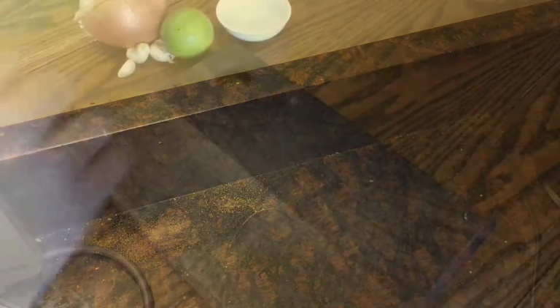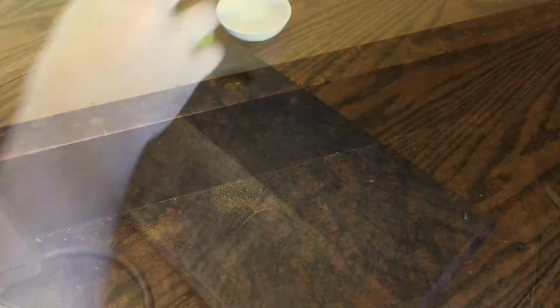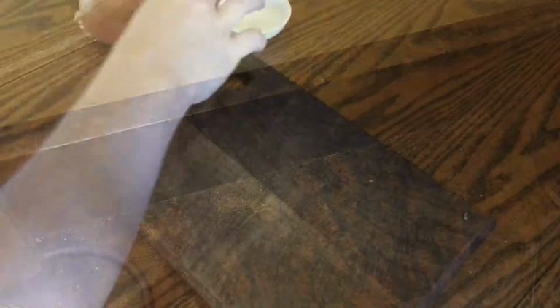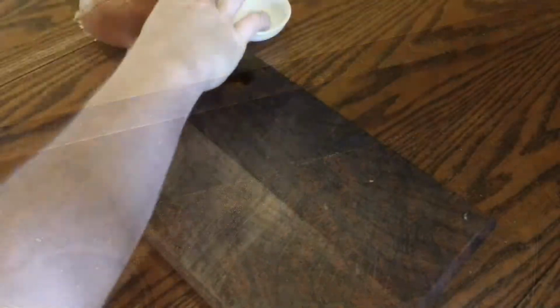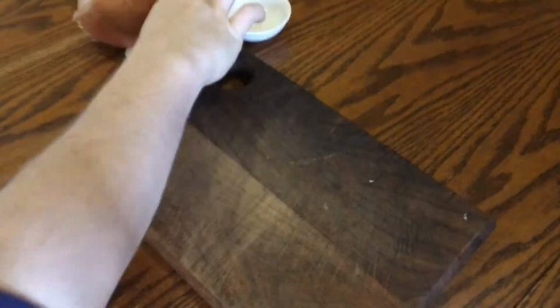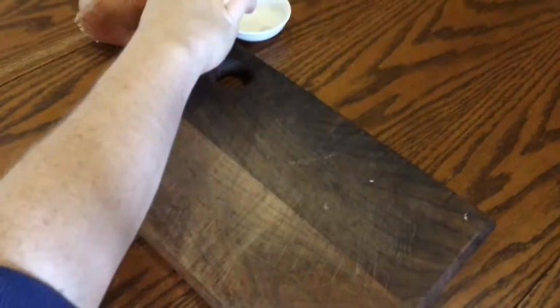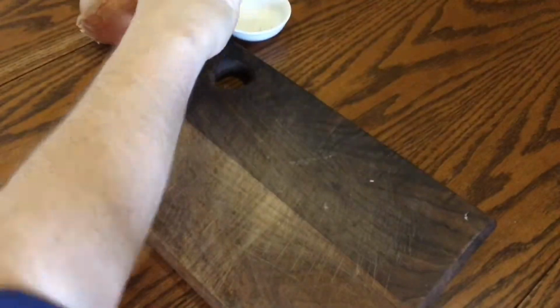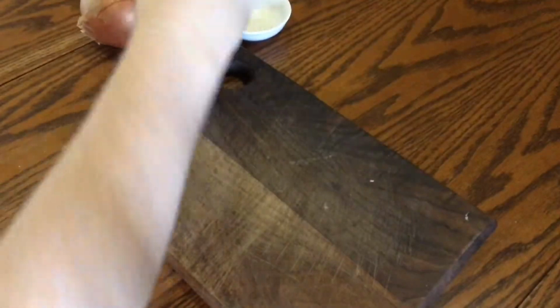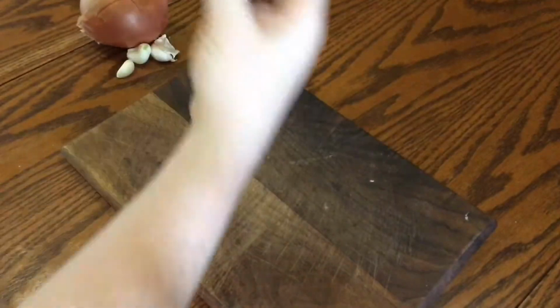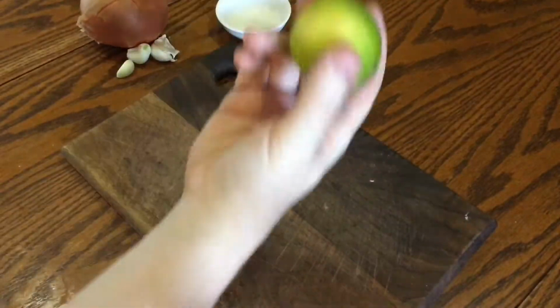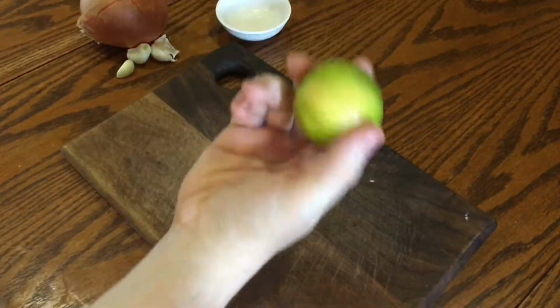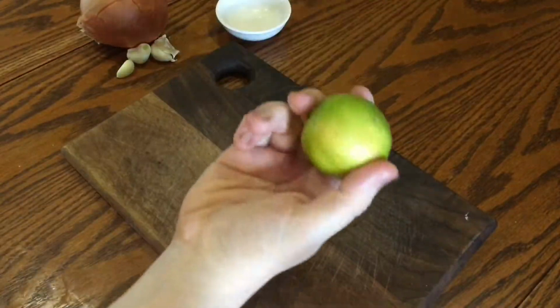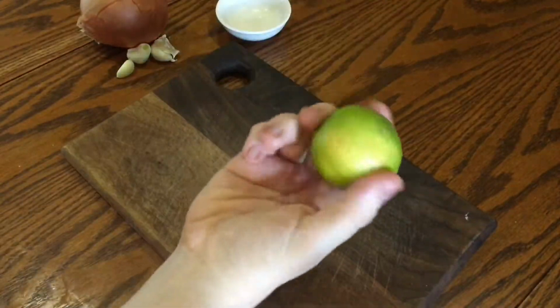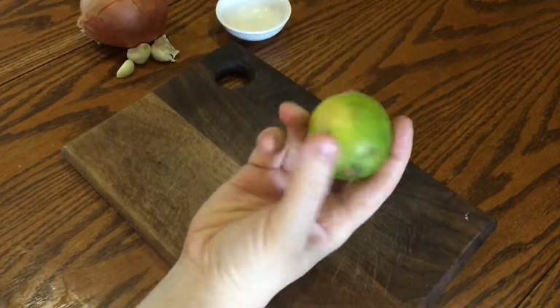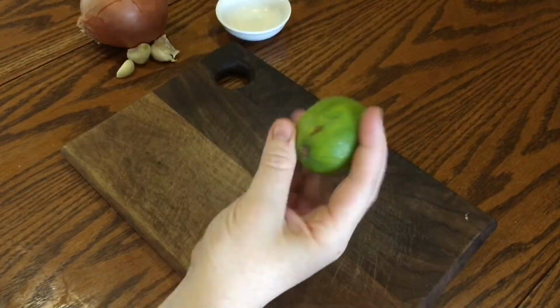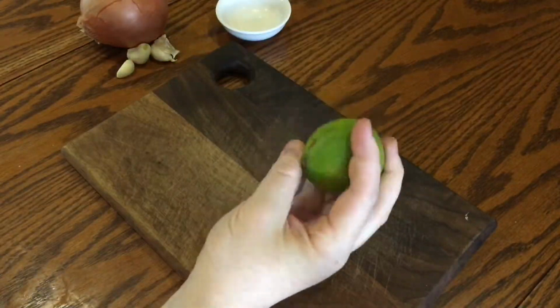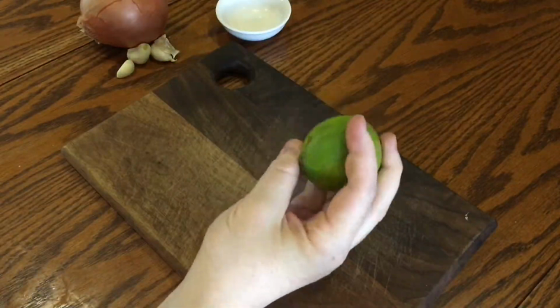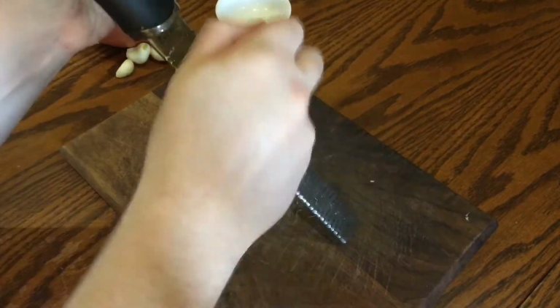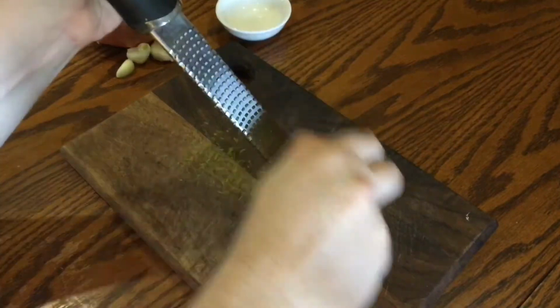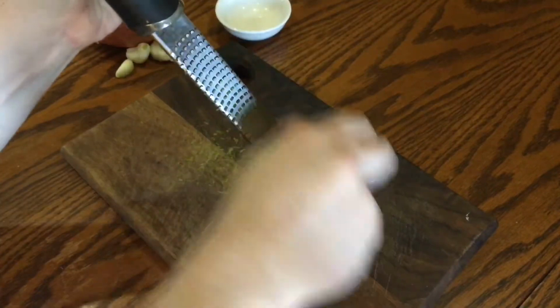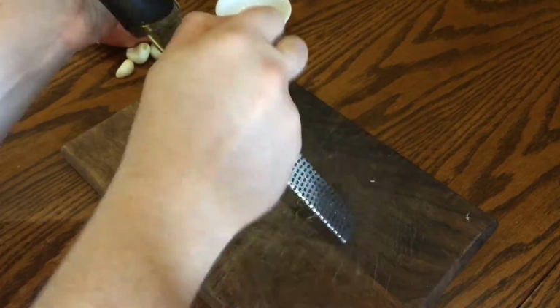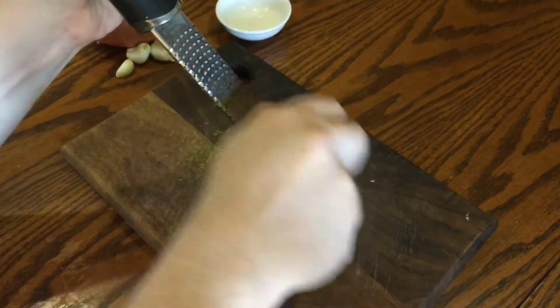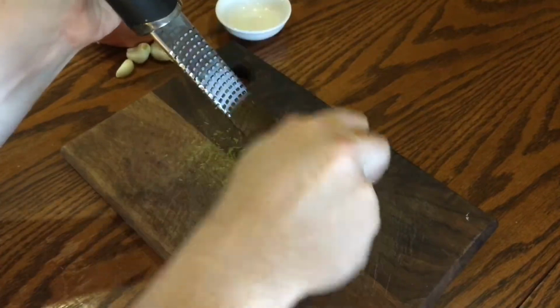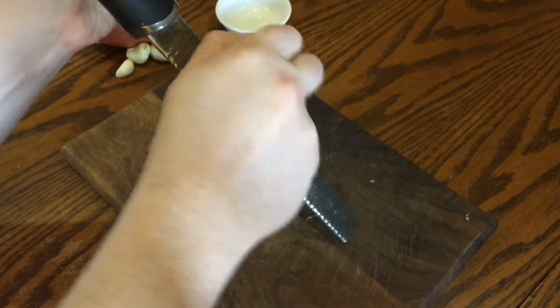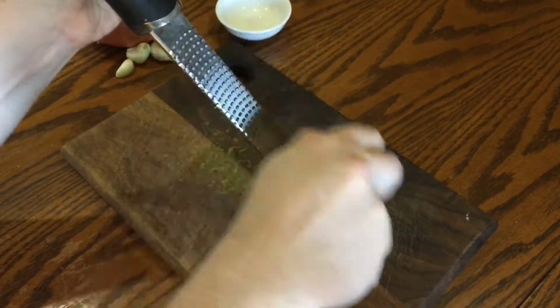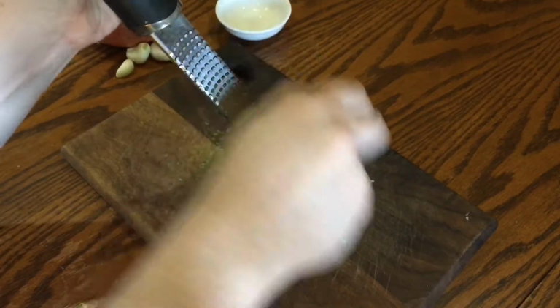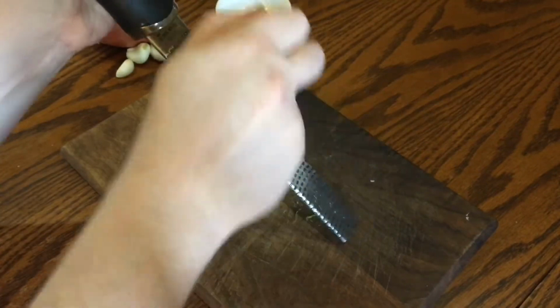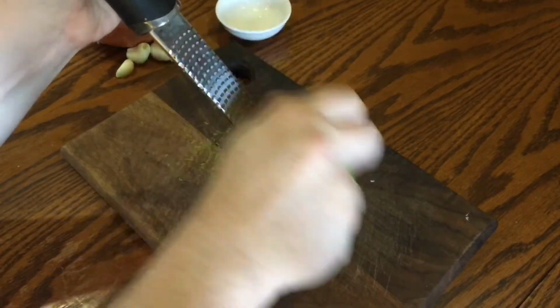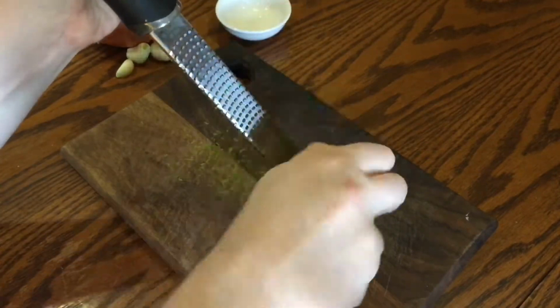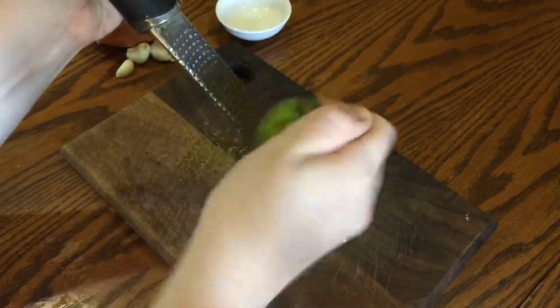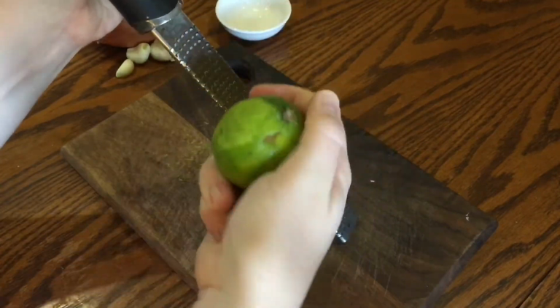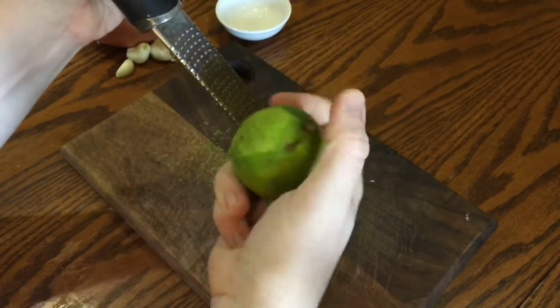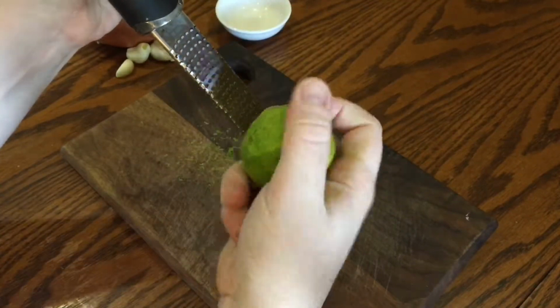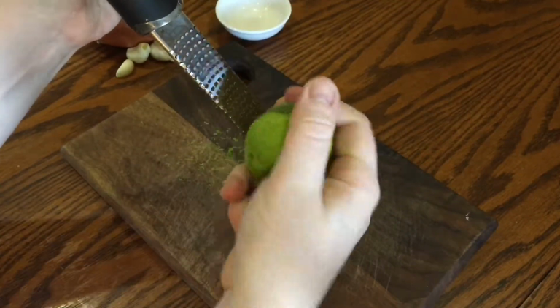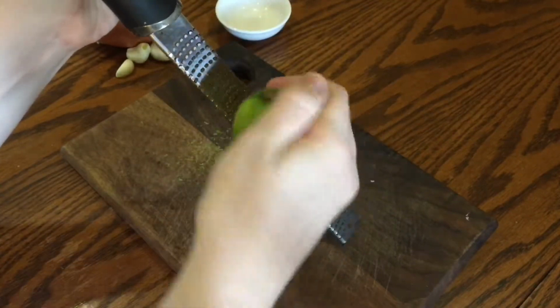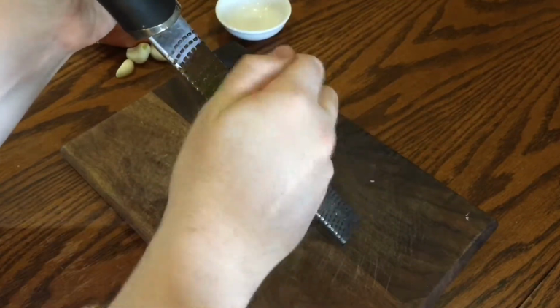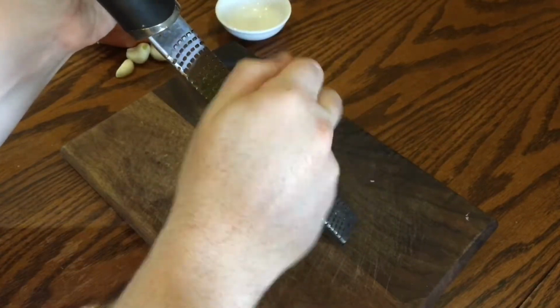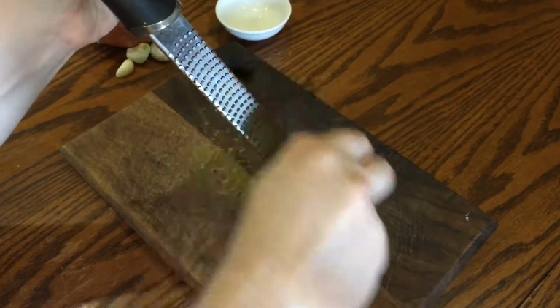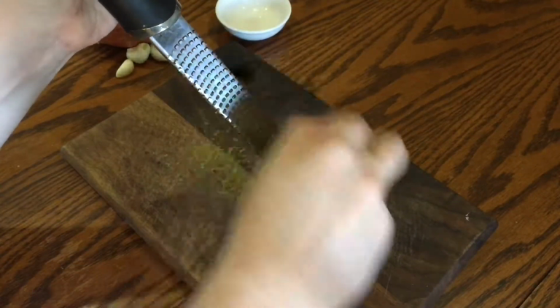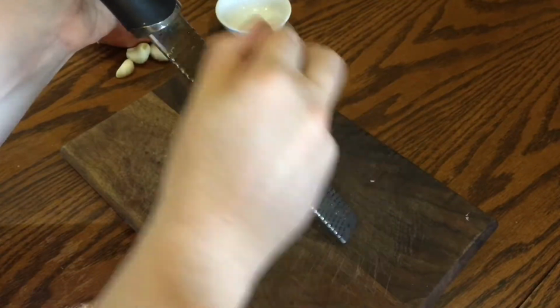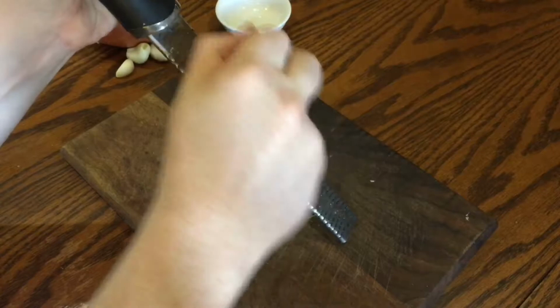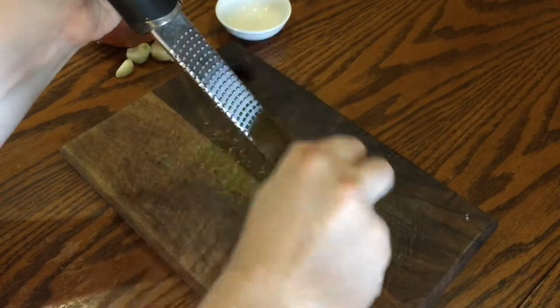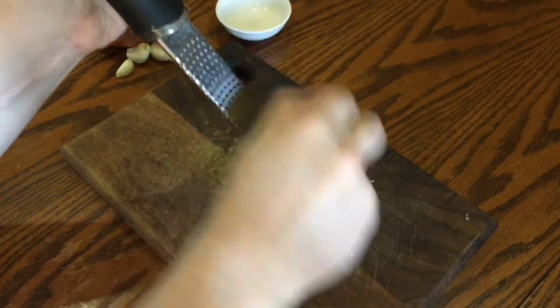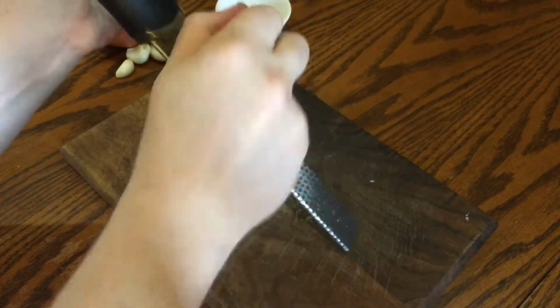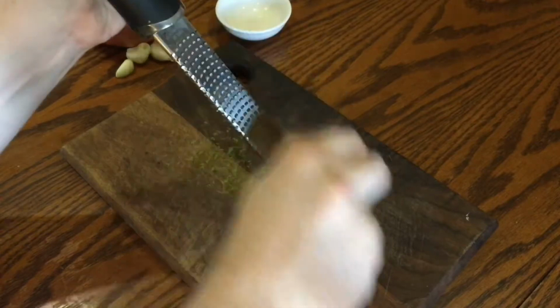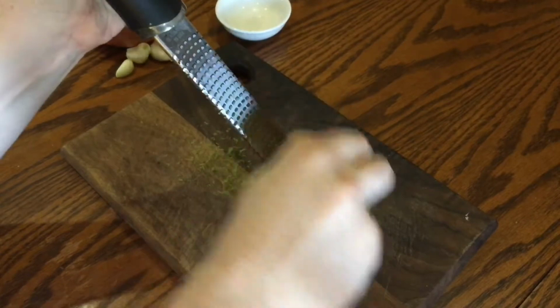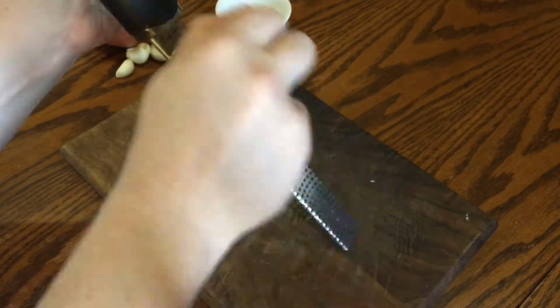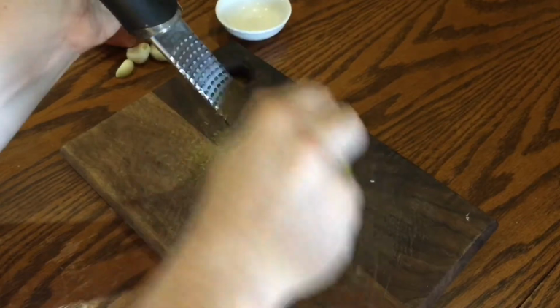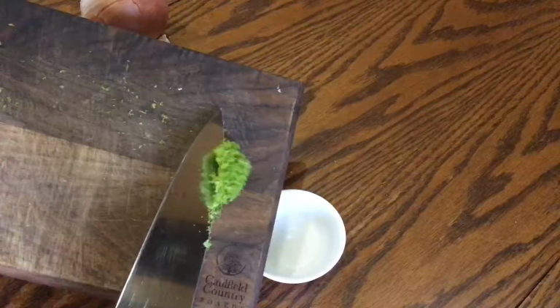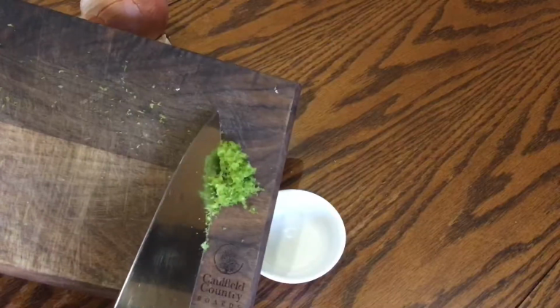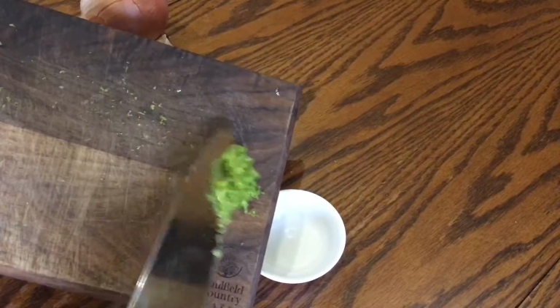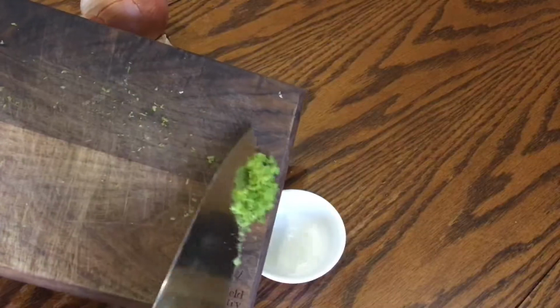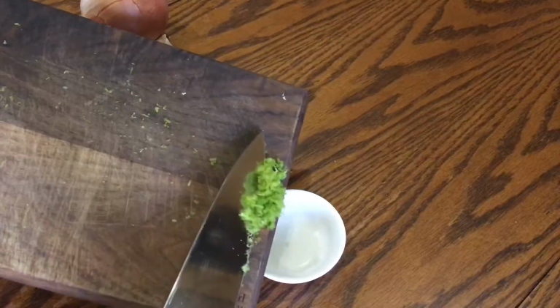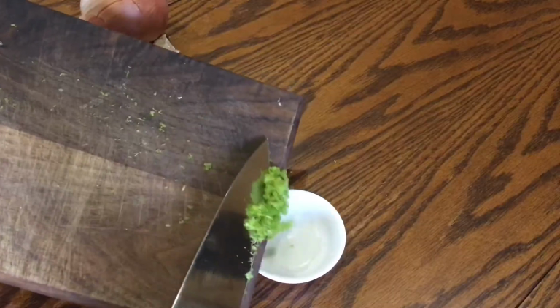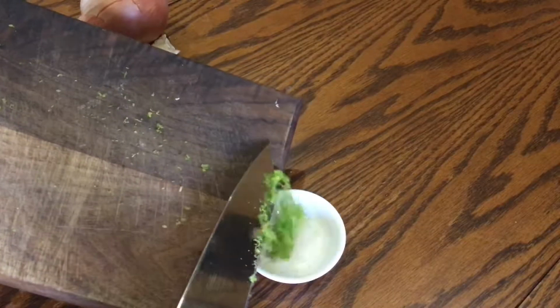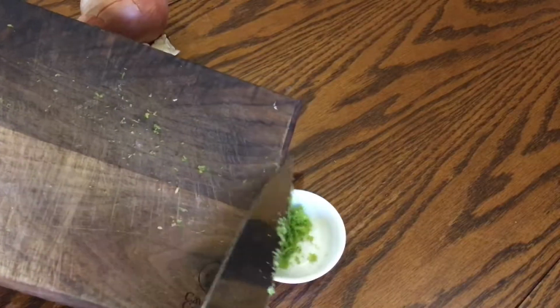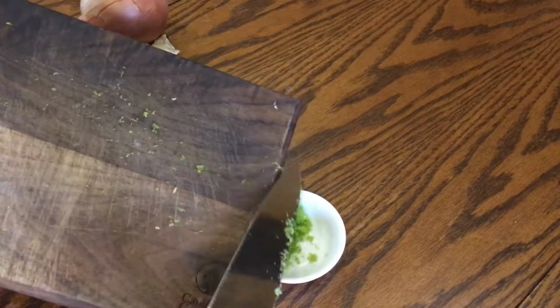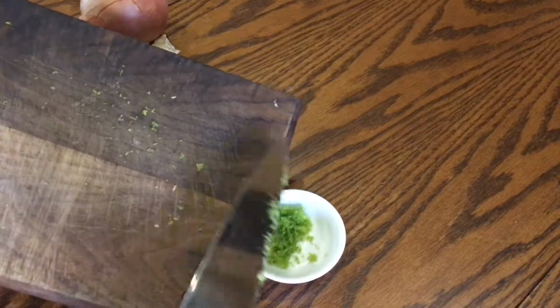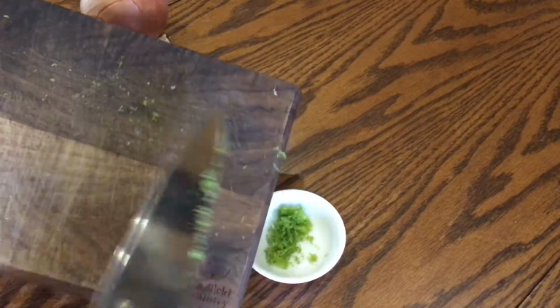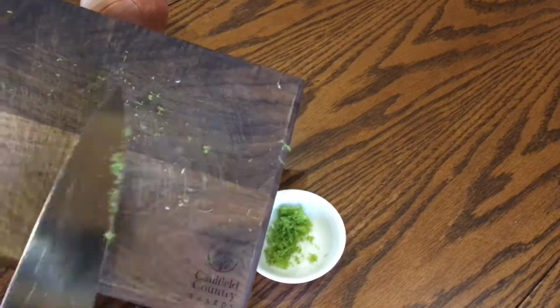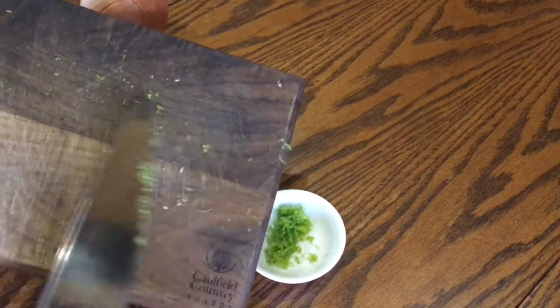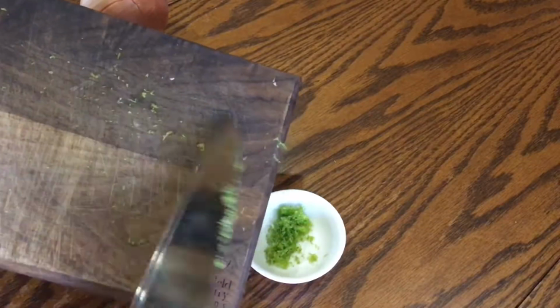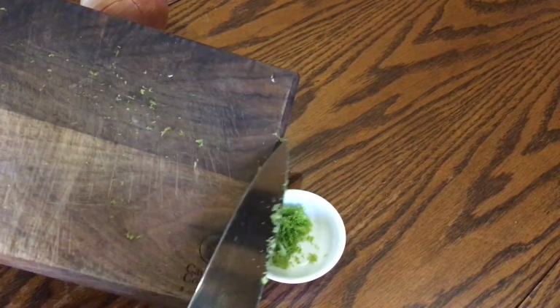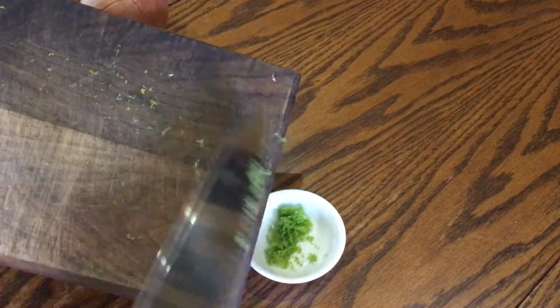Now for the fresh ingredients. Start by finely zesting a lime. You'll need the zest to garnish at the end, but you'll need the juice during cooking.